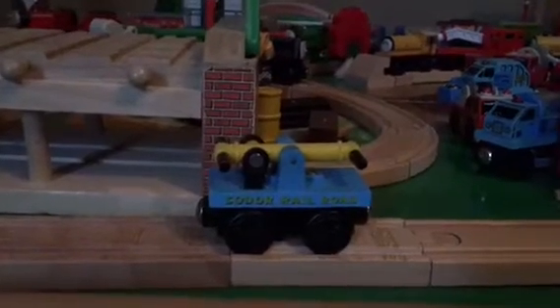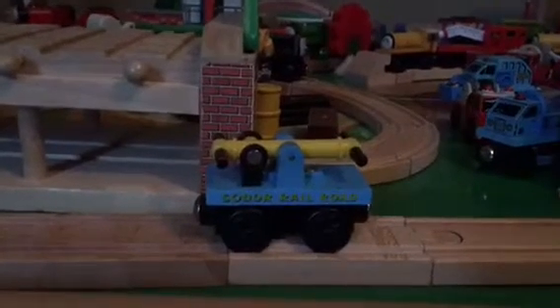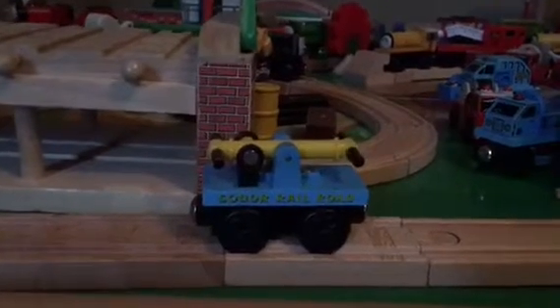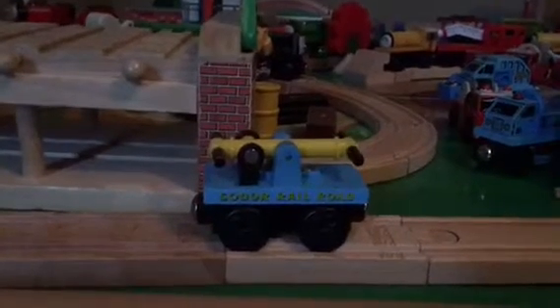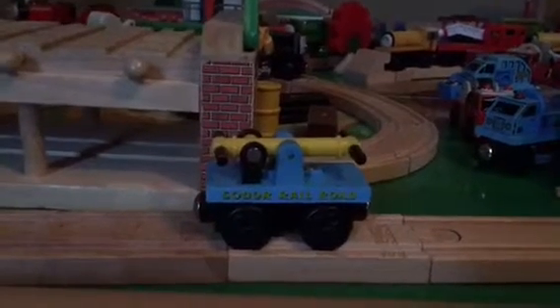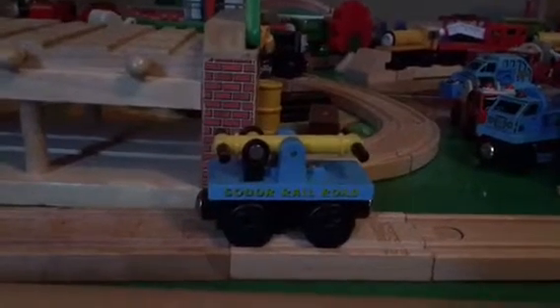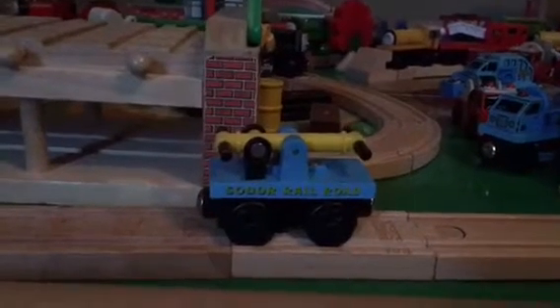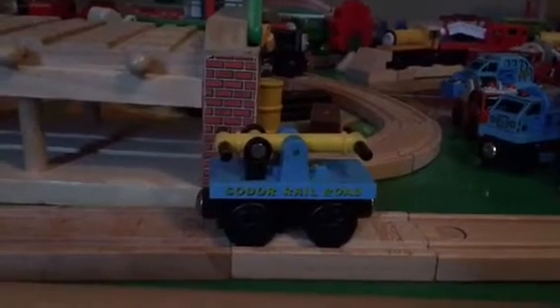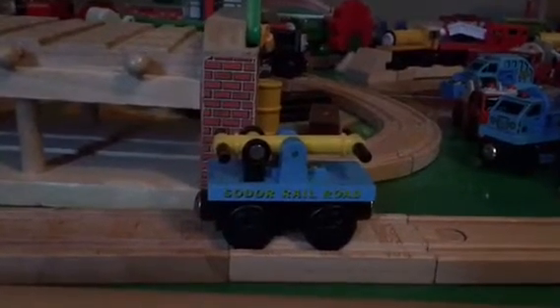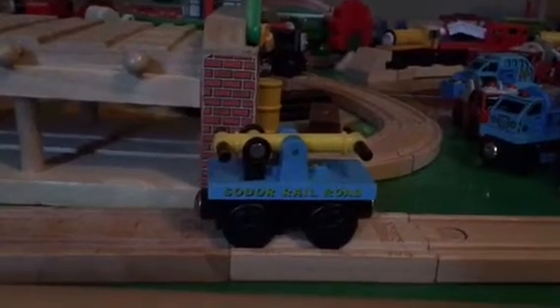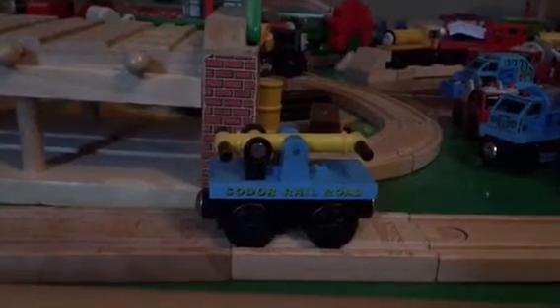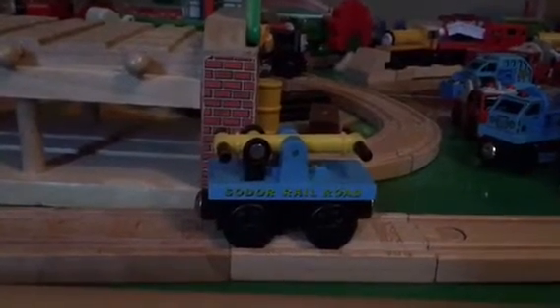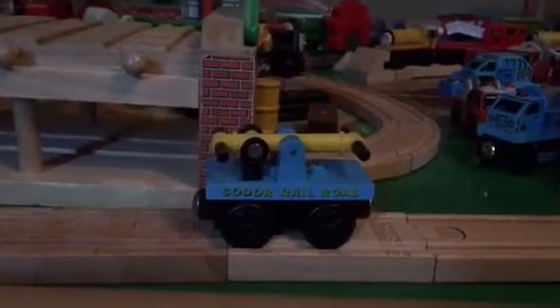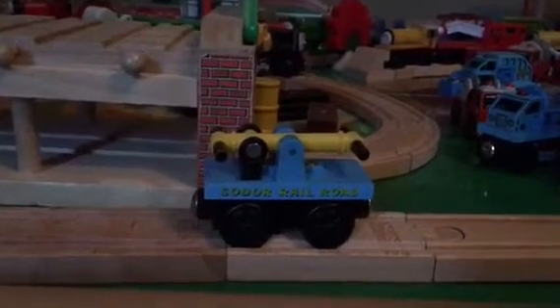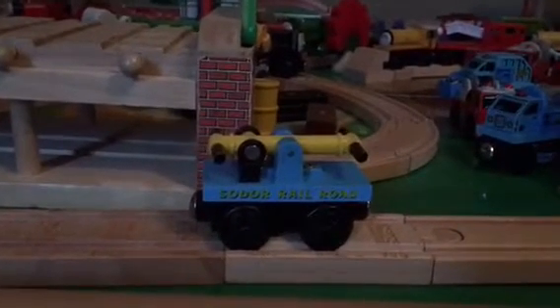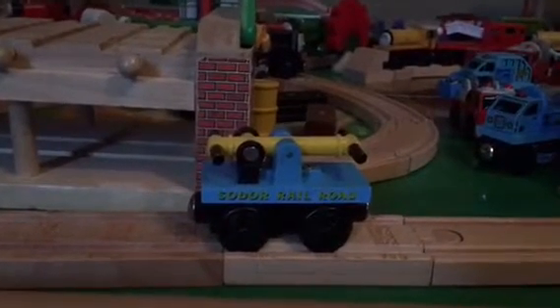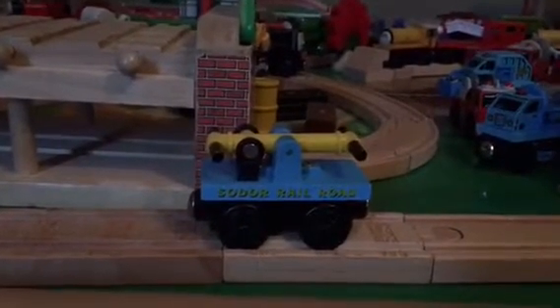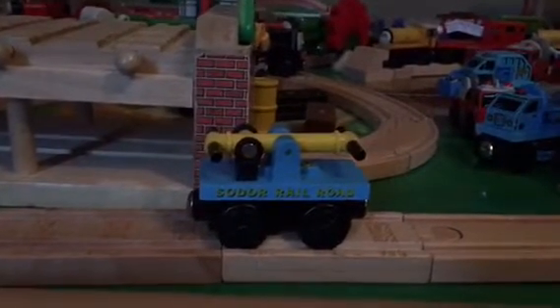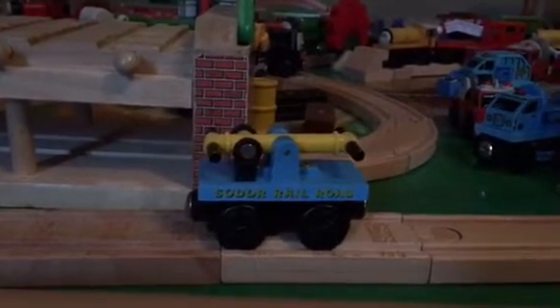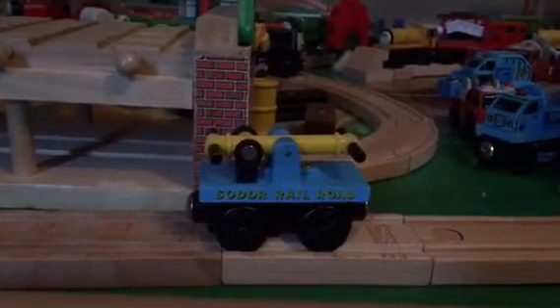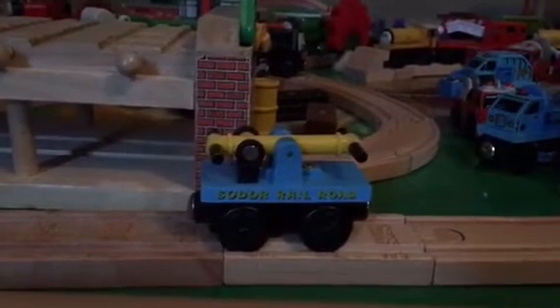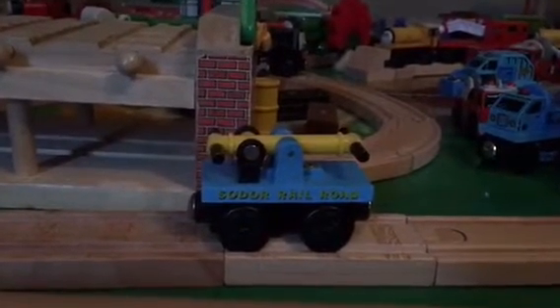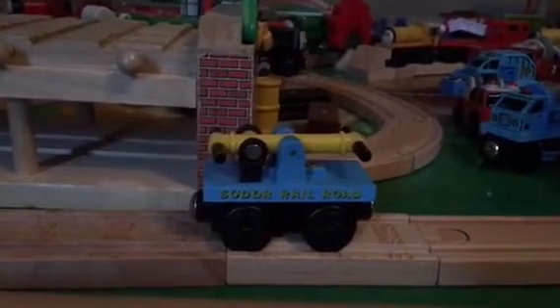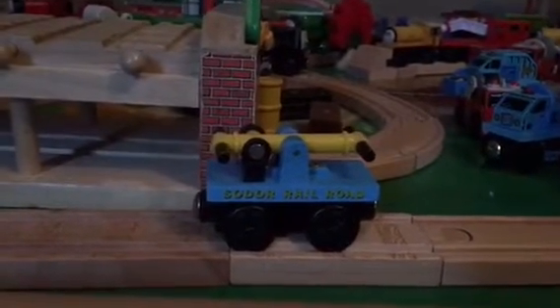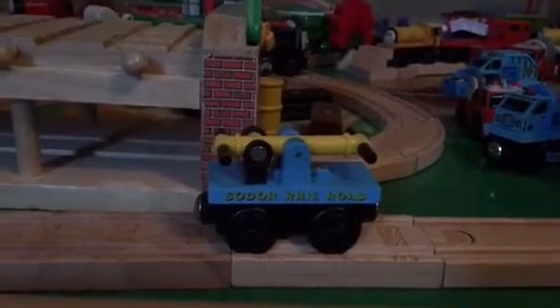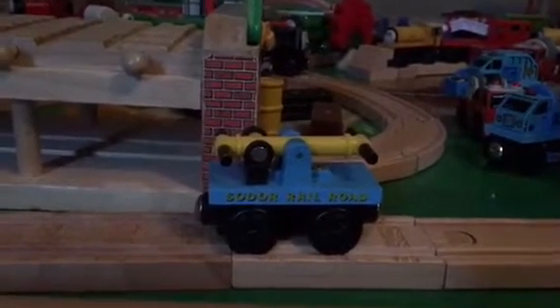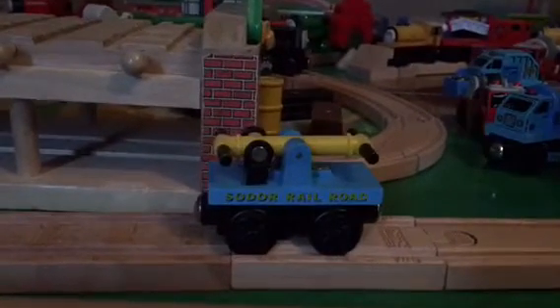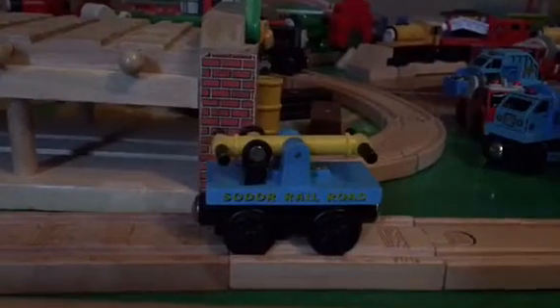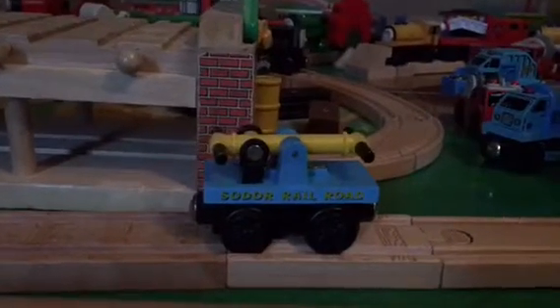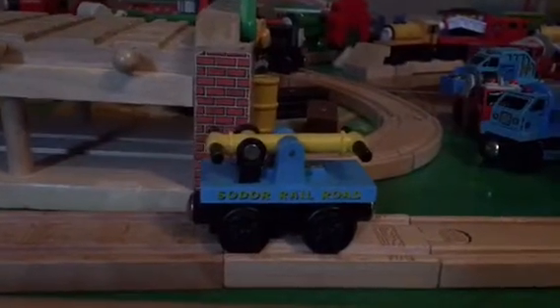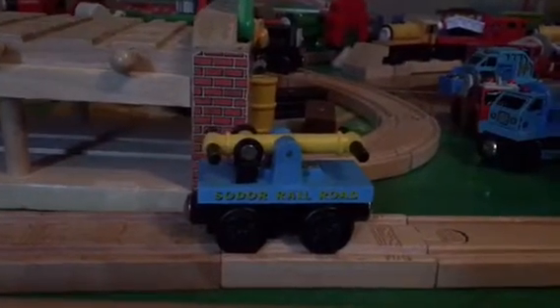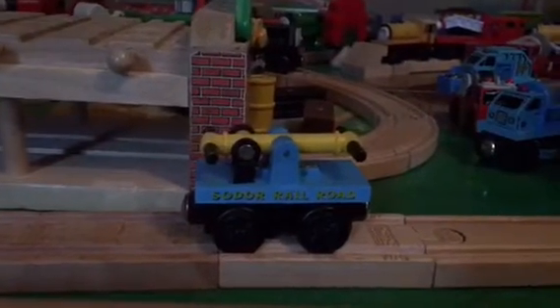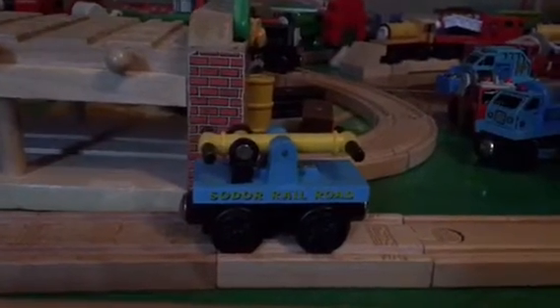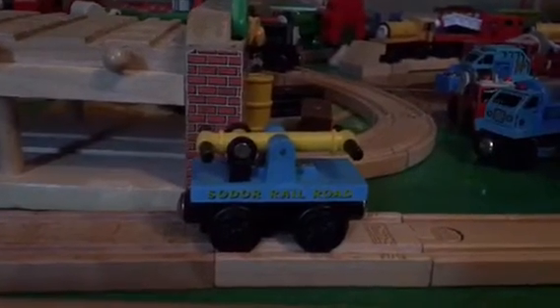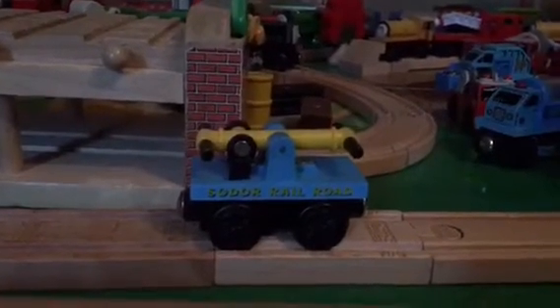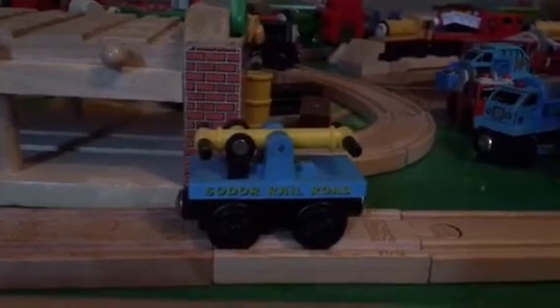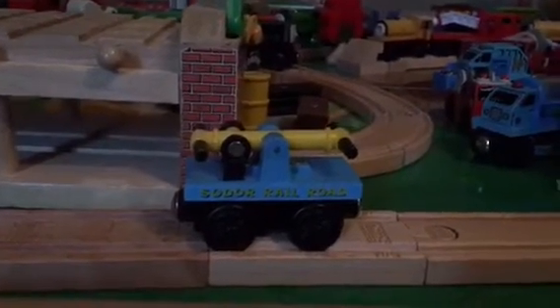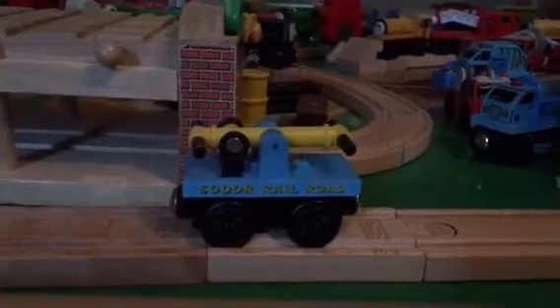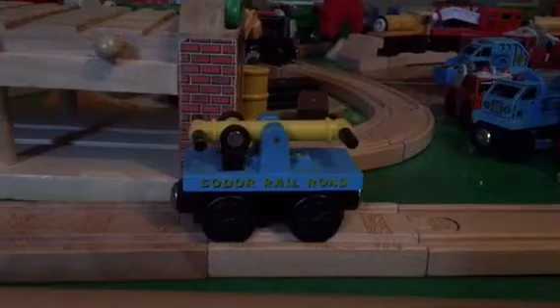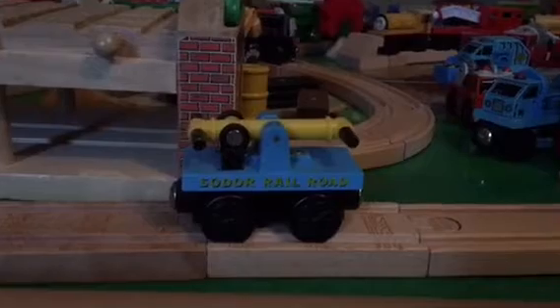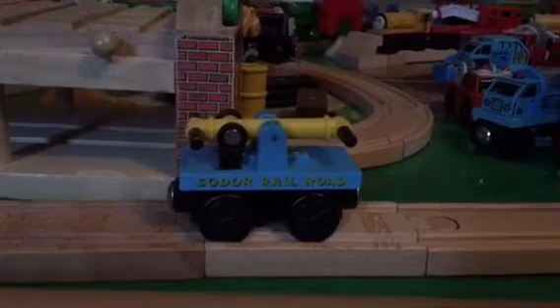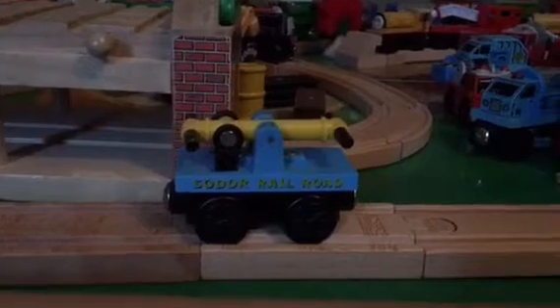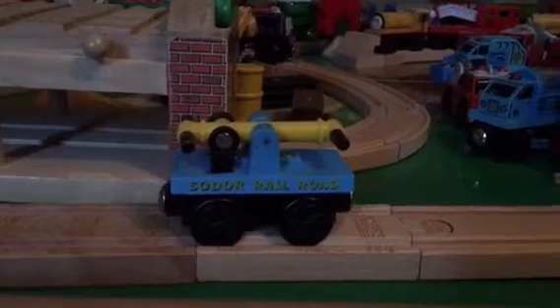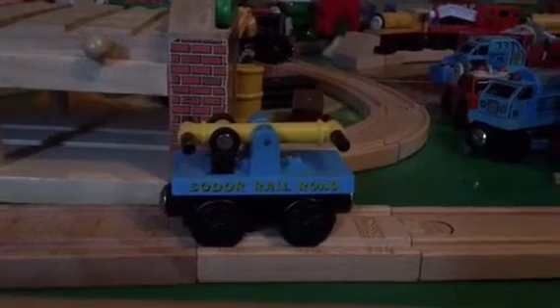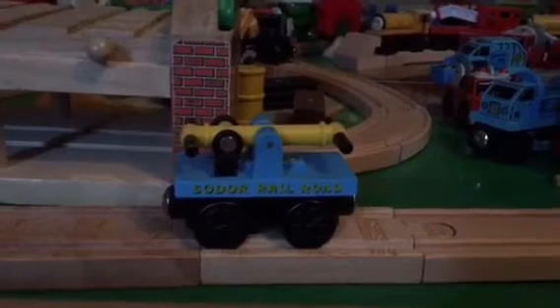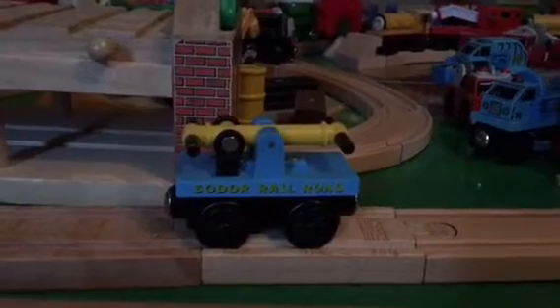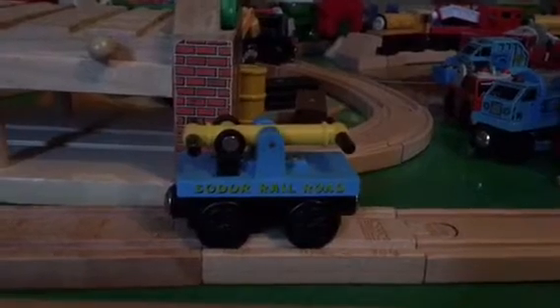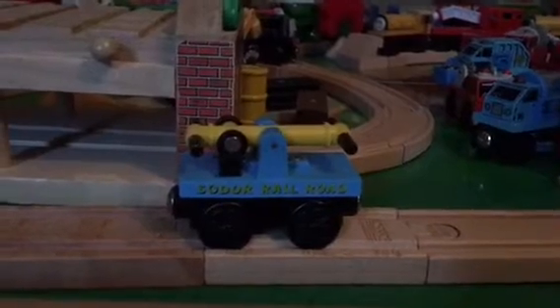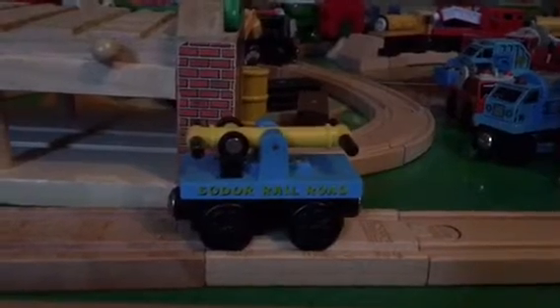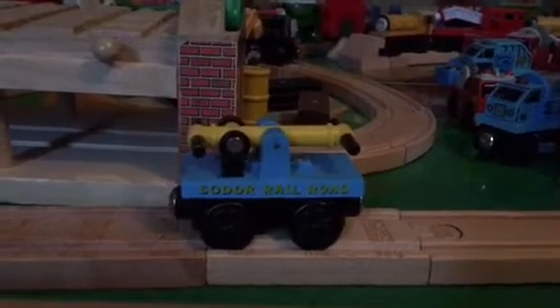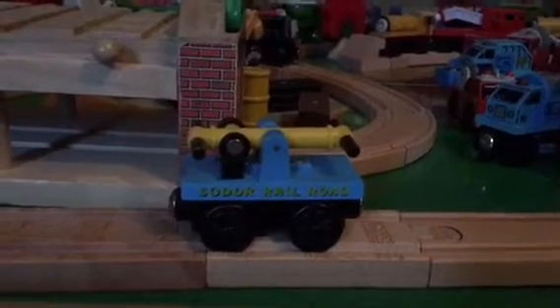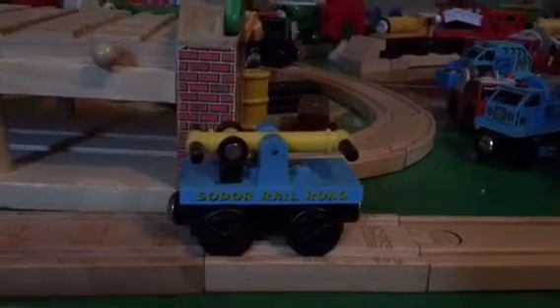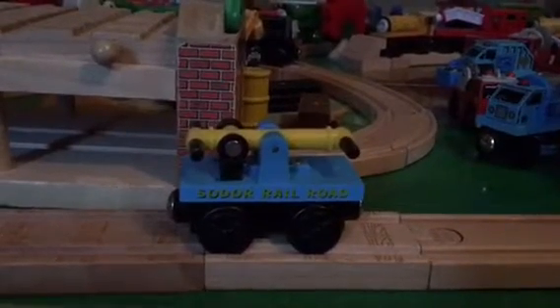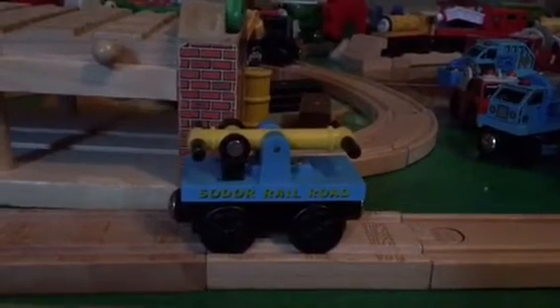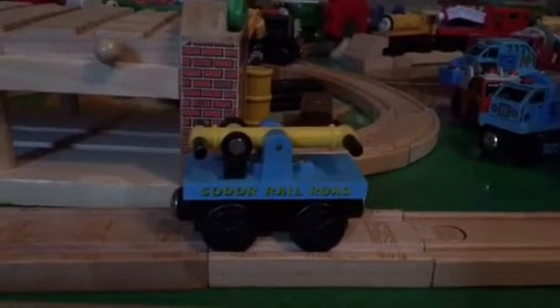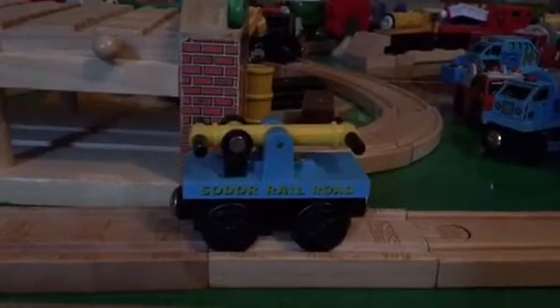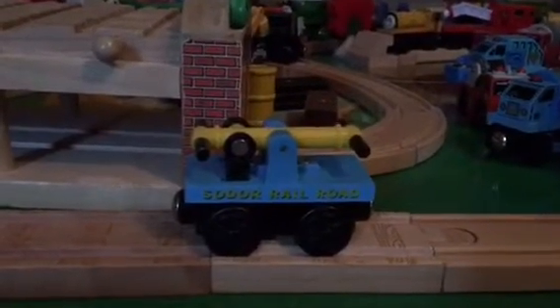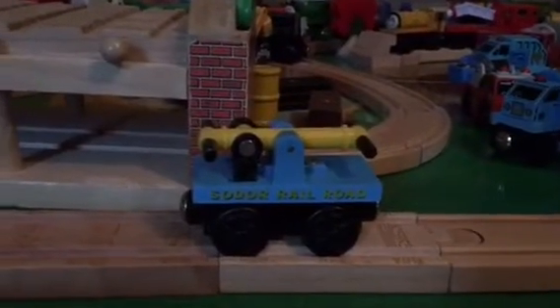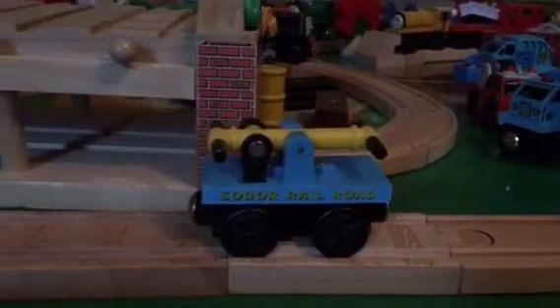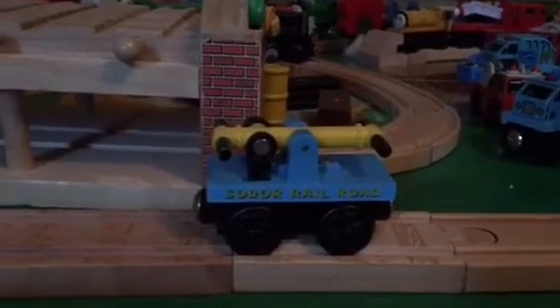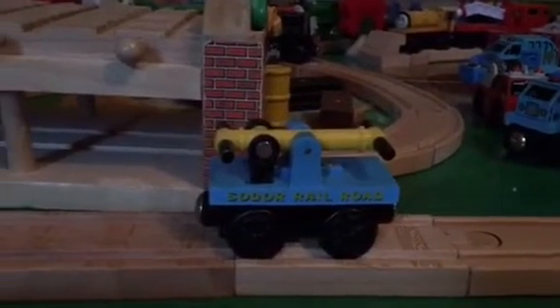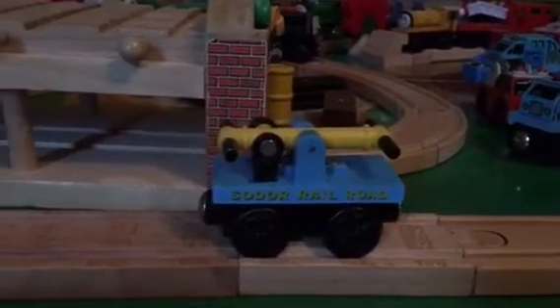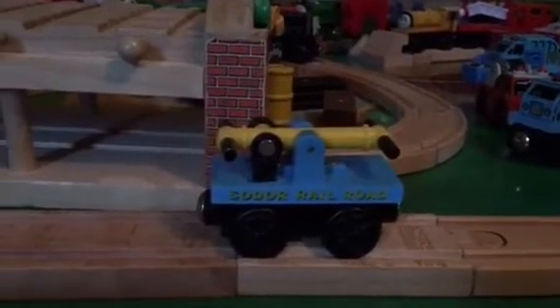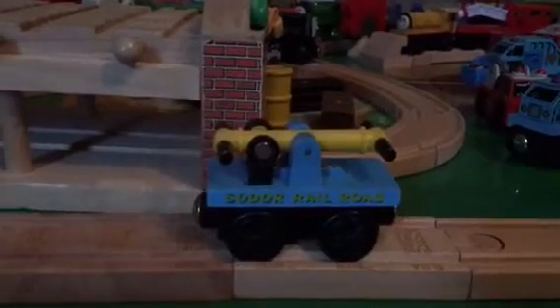Hey guys! Thomas Hinkage is Enemy Six here, and today I'm going to be doing a review on the Hand Car. So, here it goes.